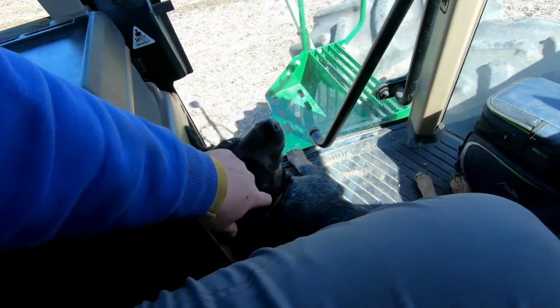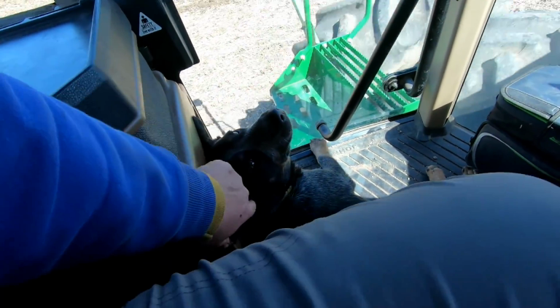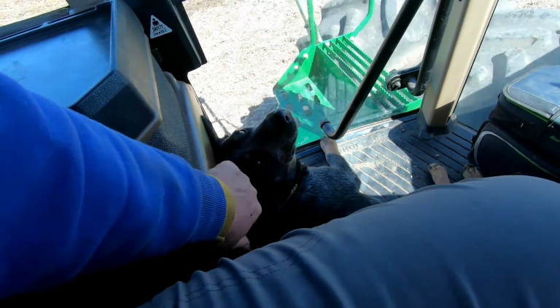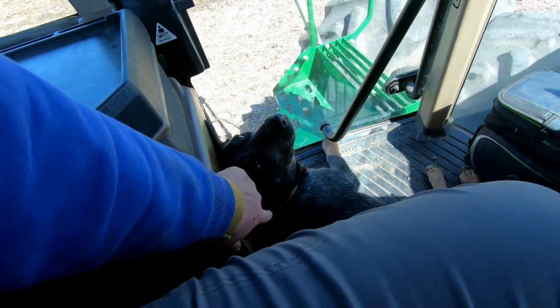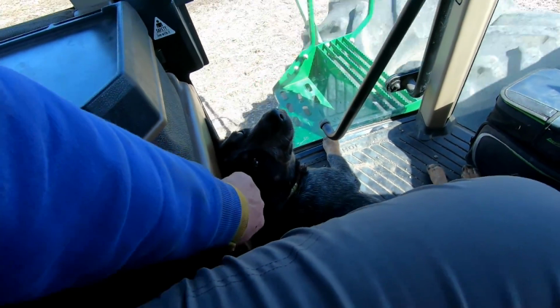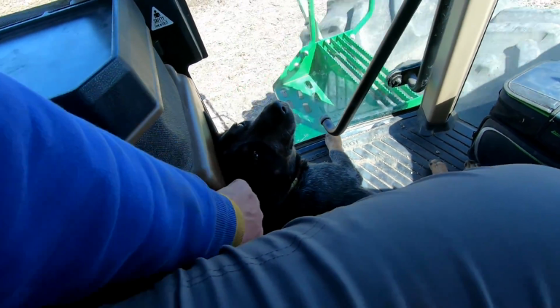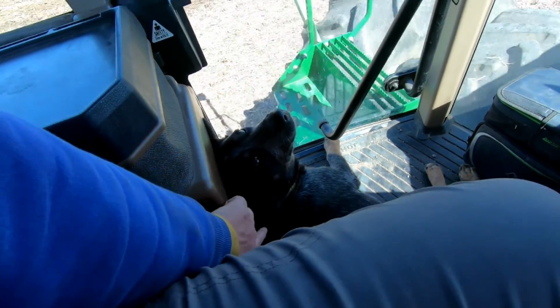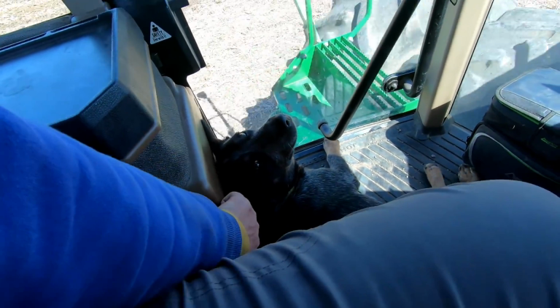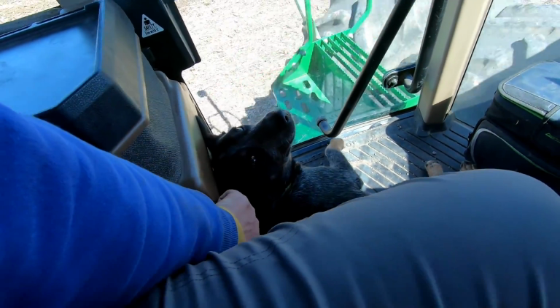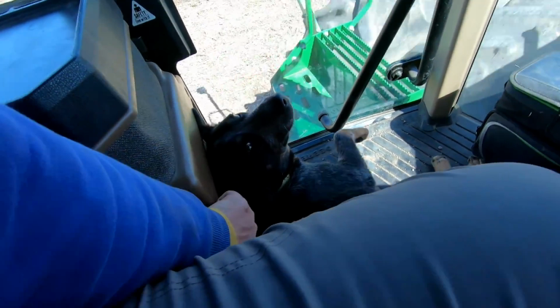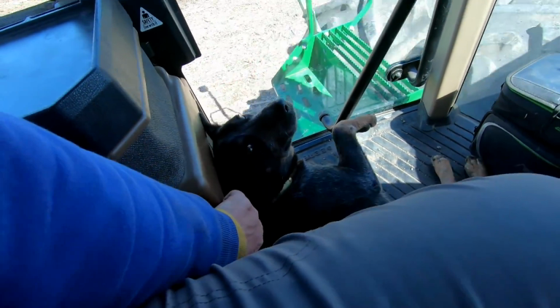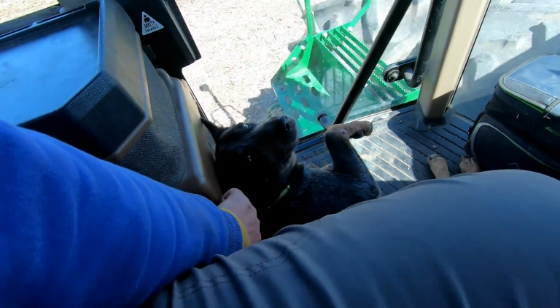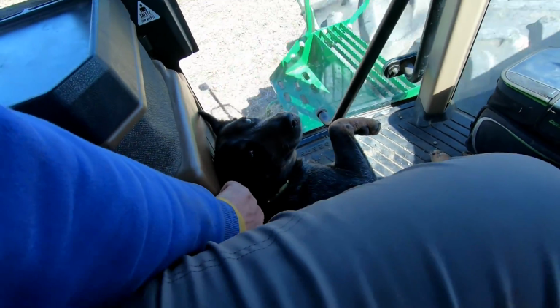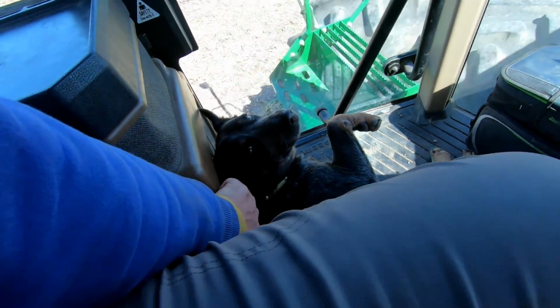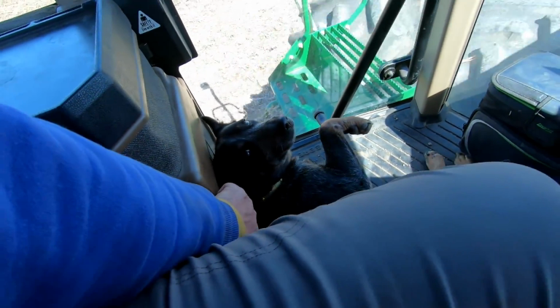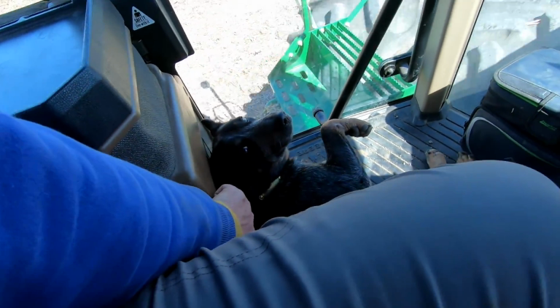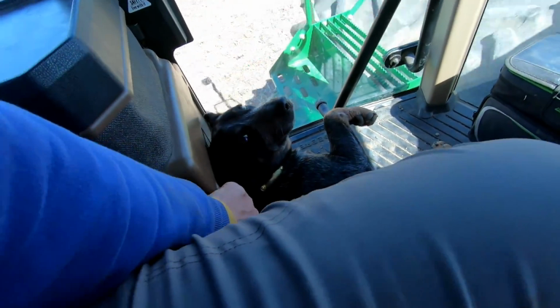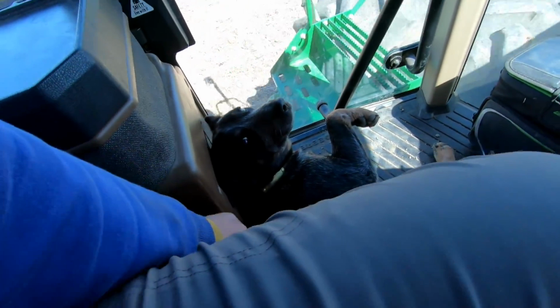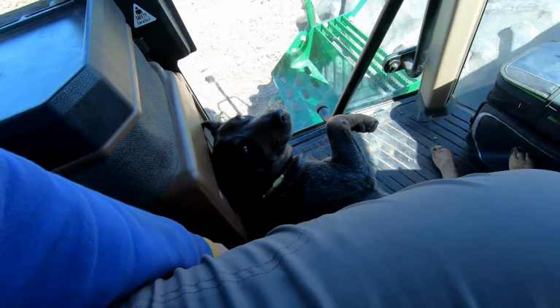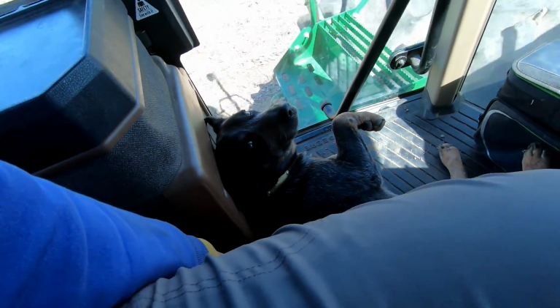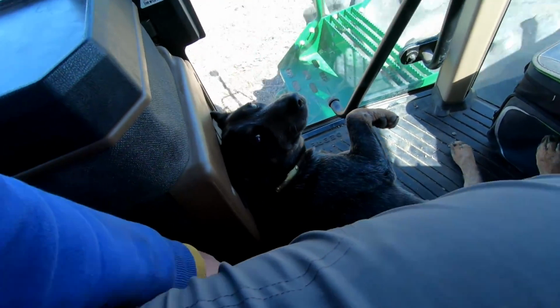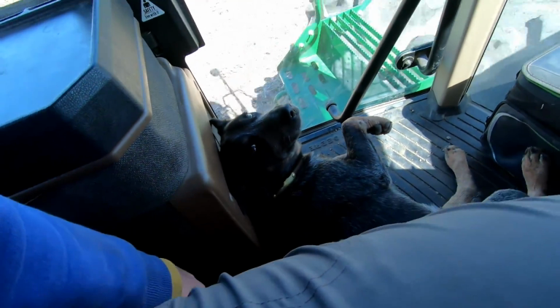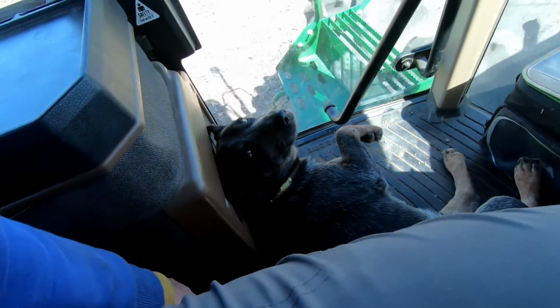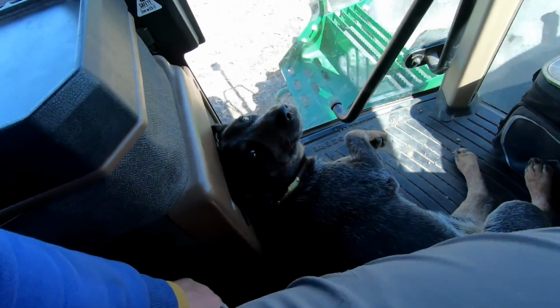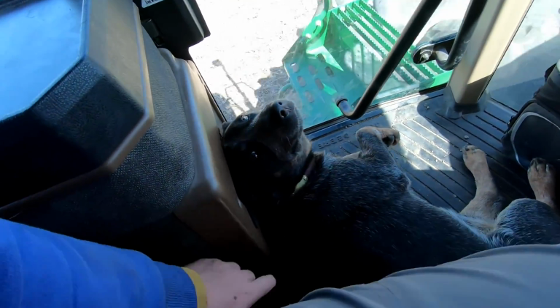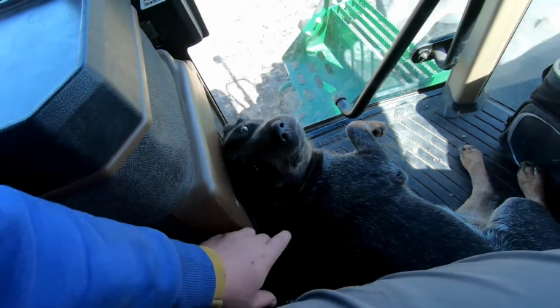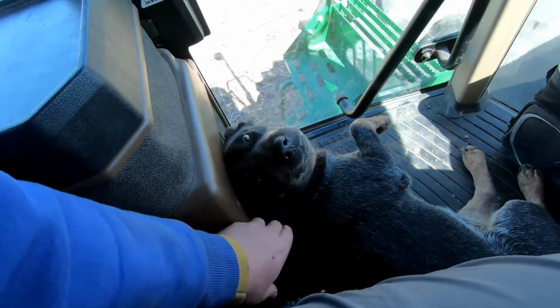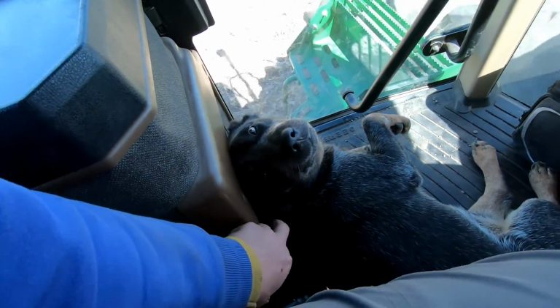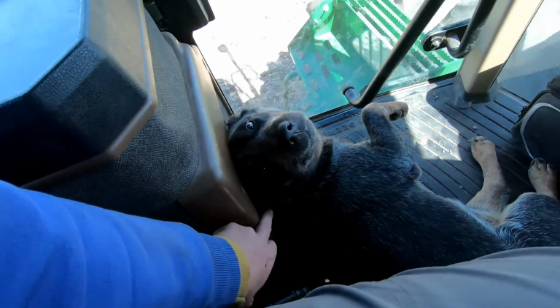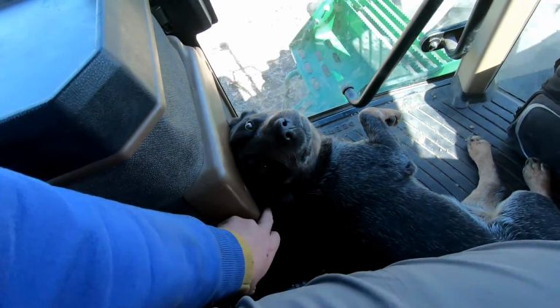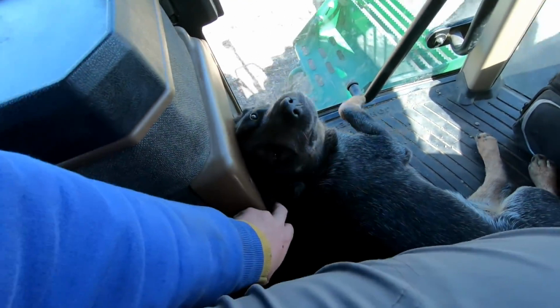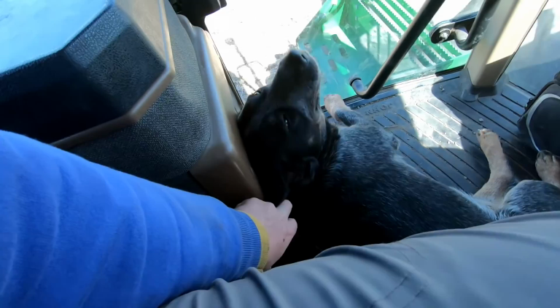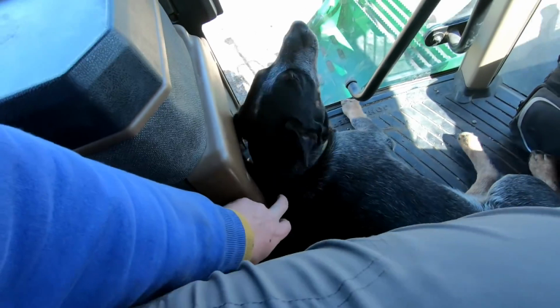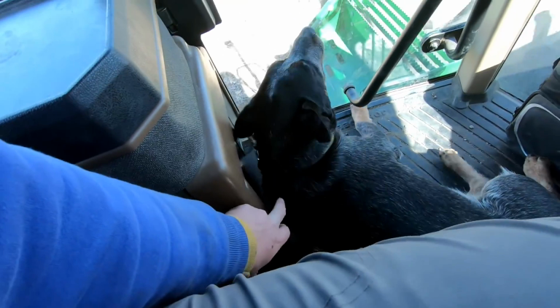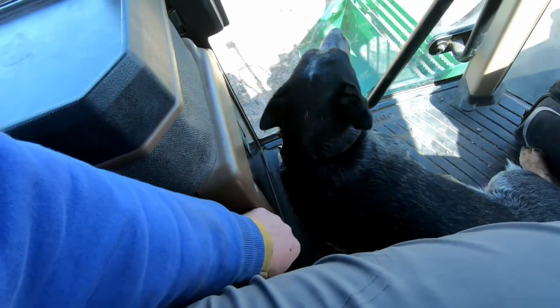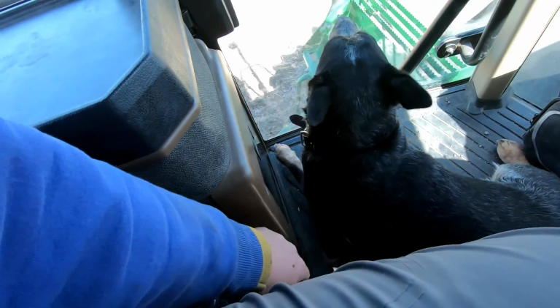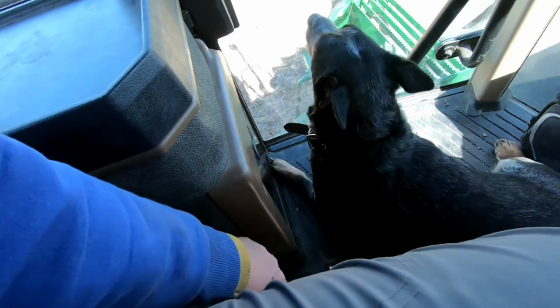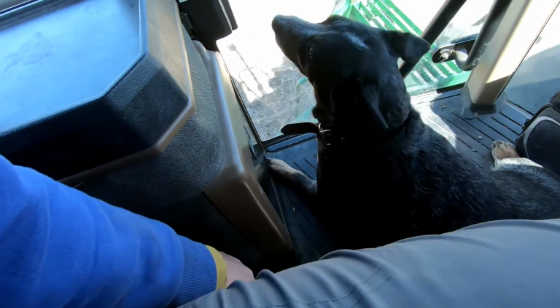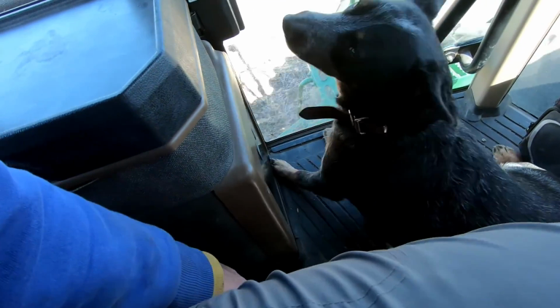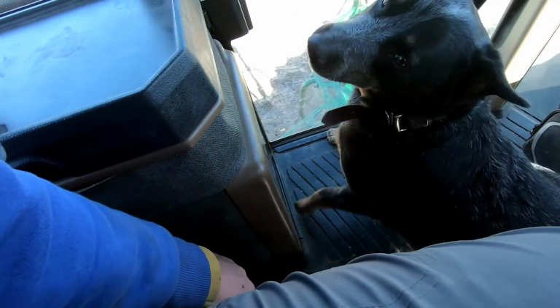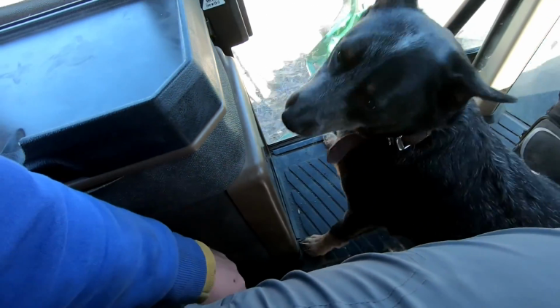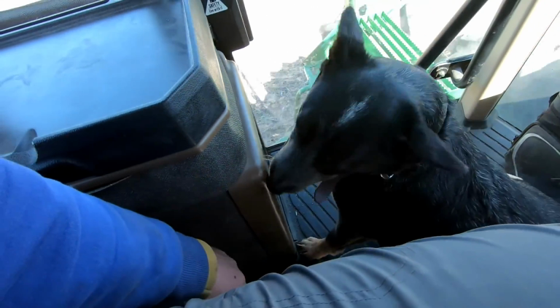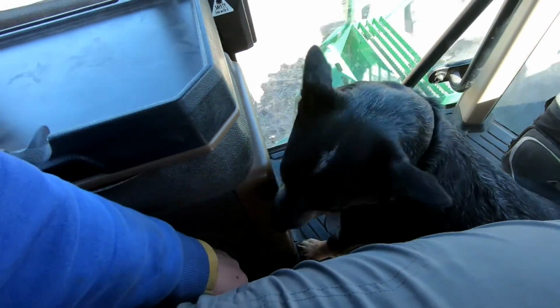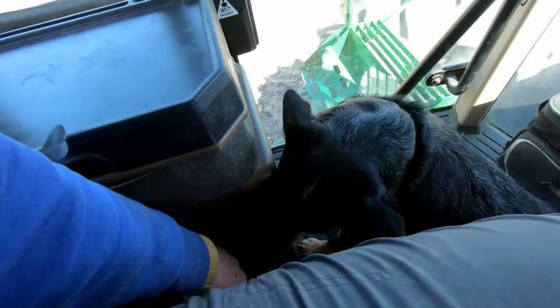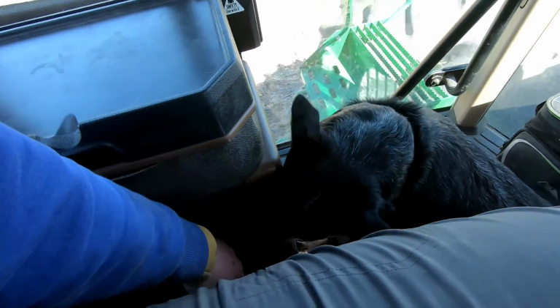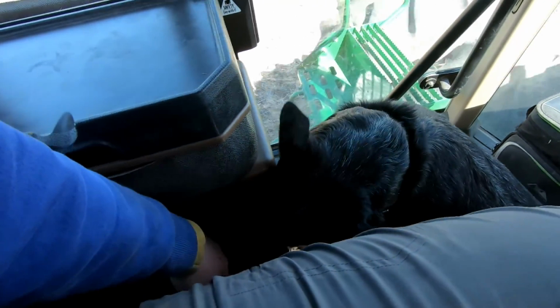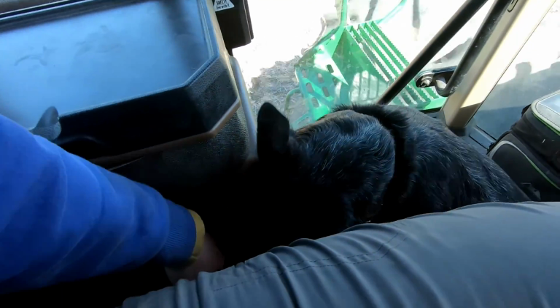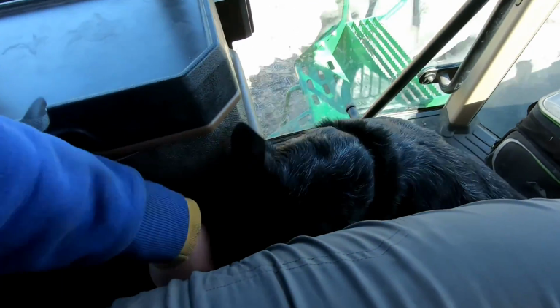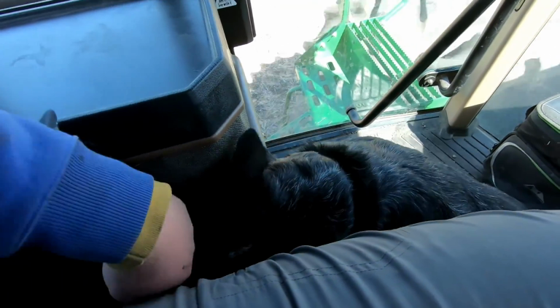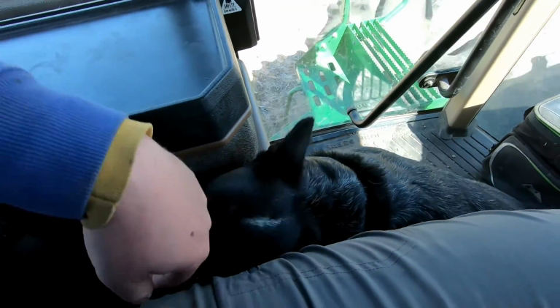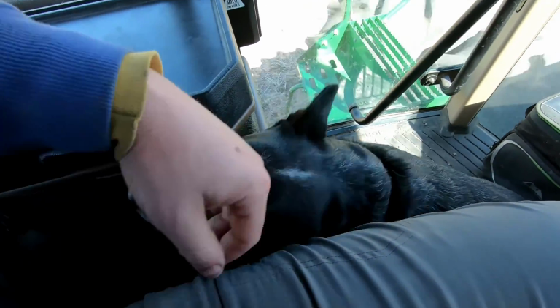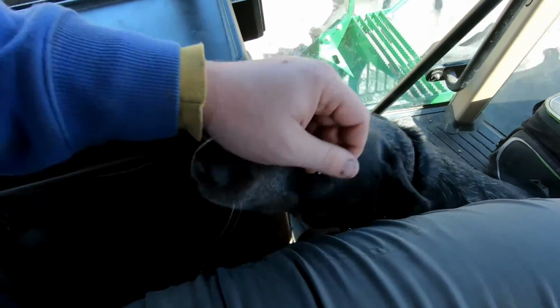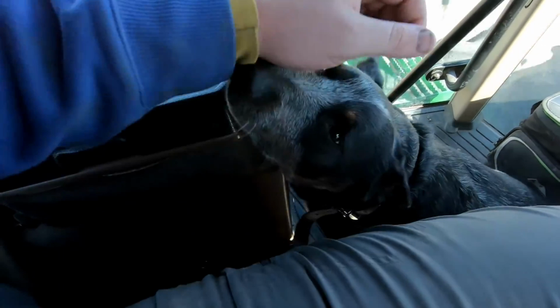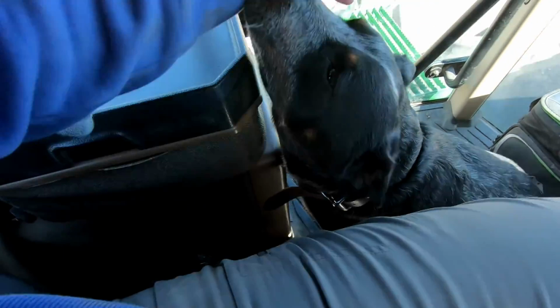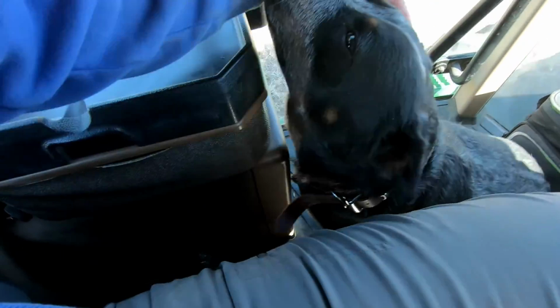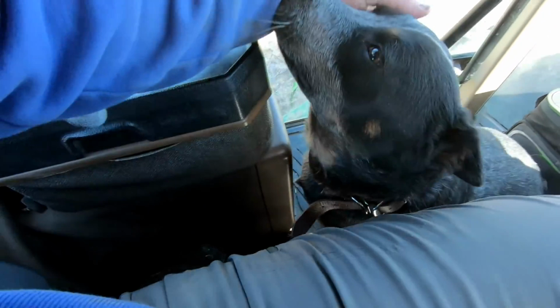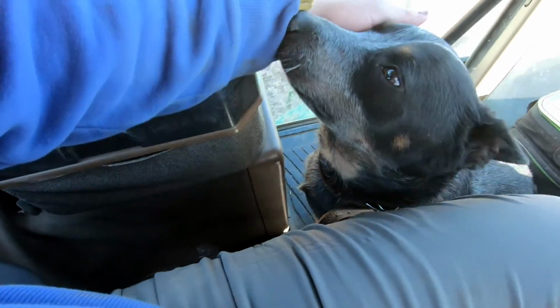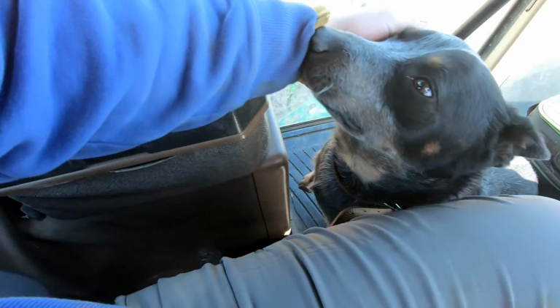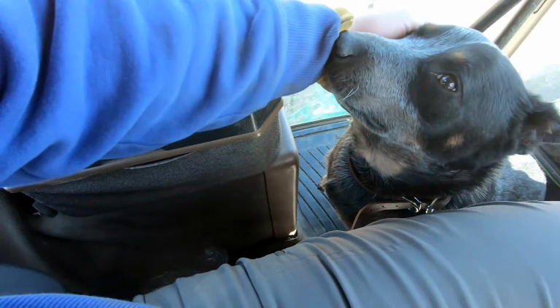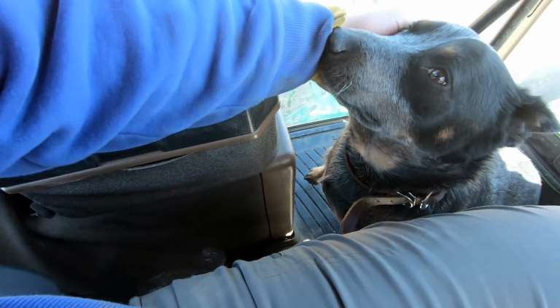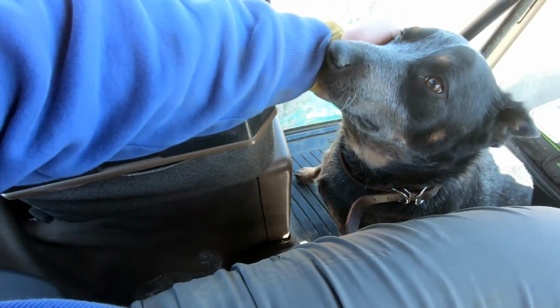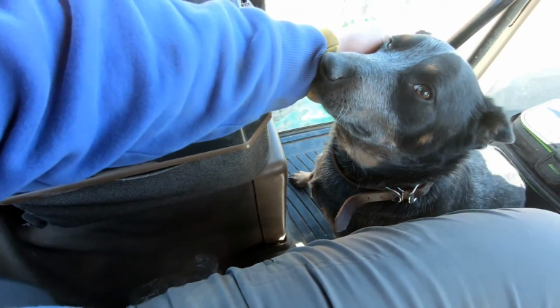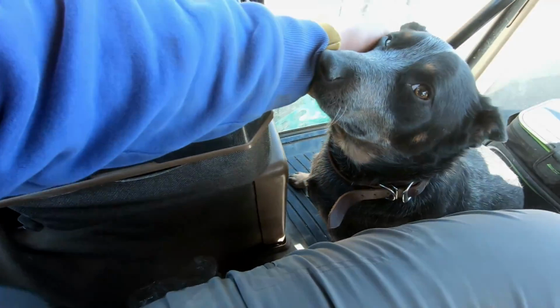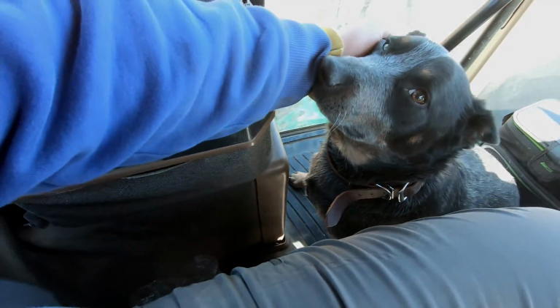Are you sleeping? Are you doing a good job? Now he wants pets.